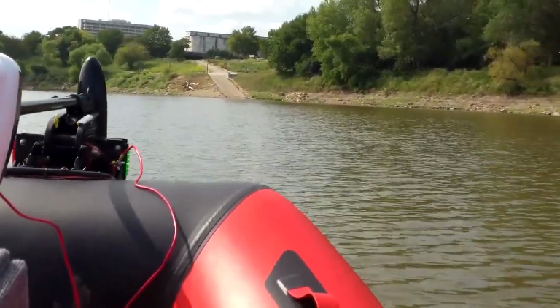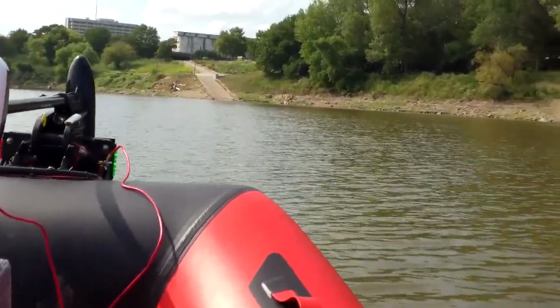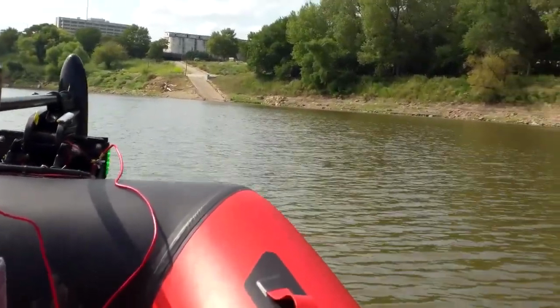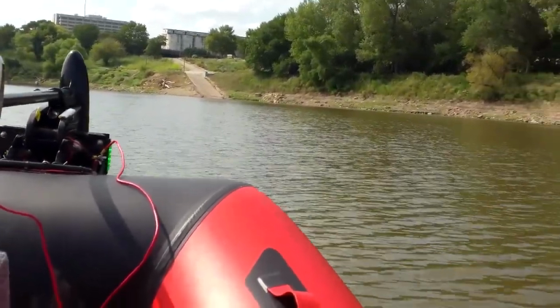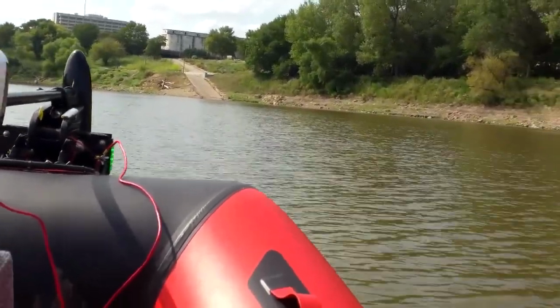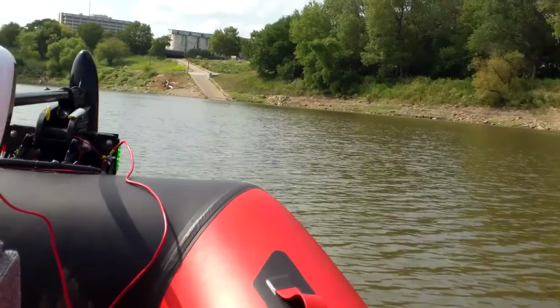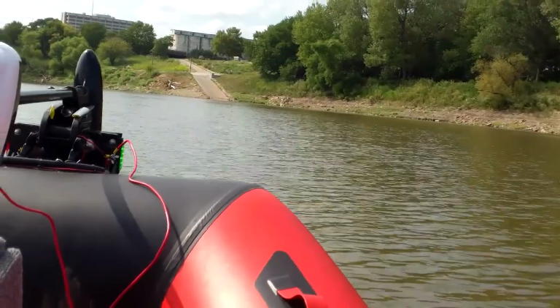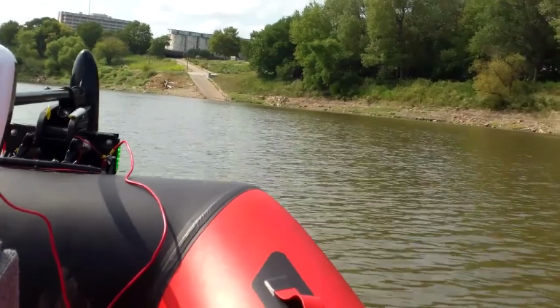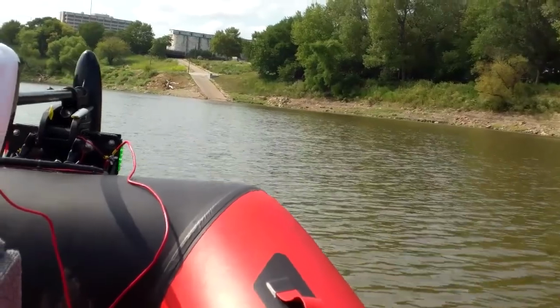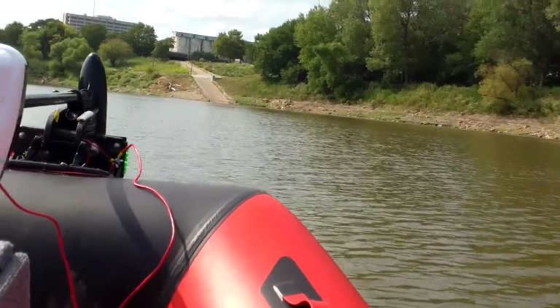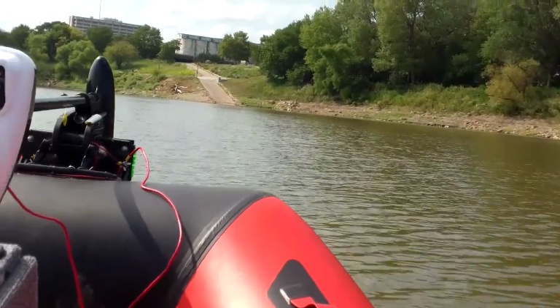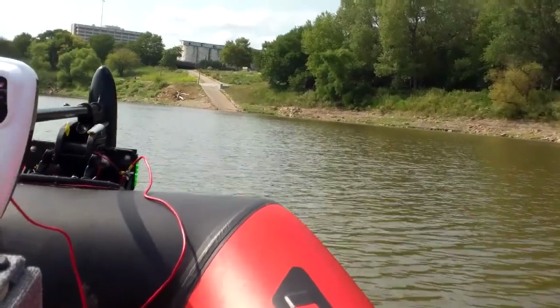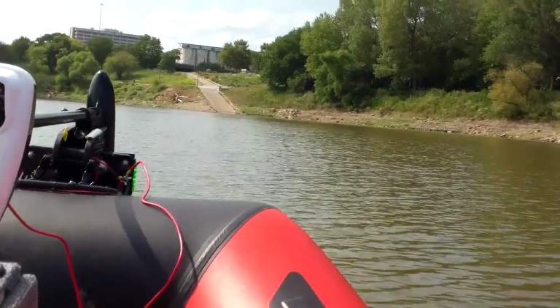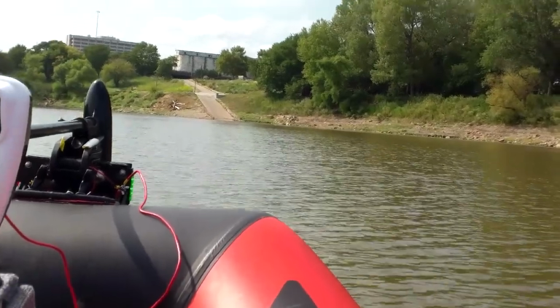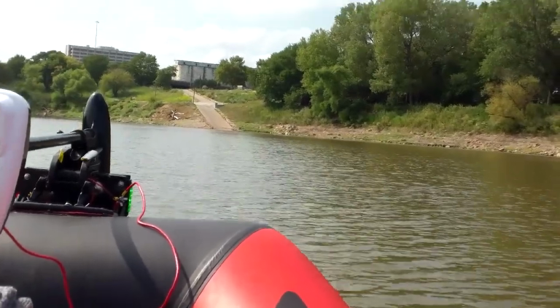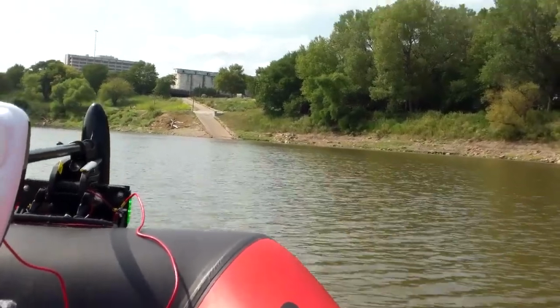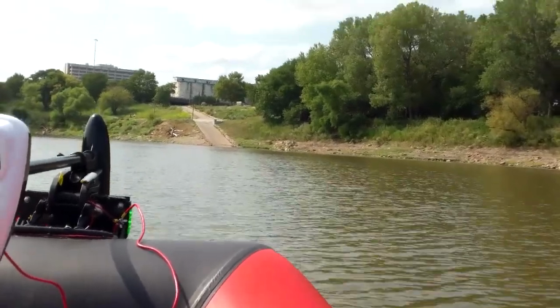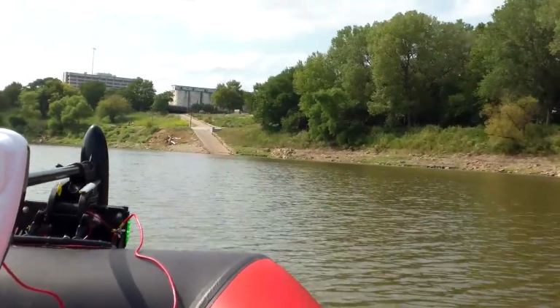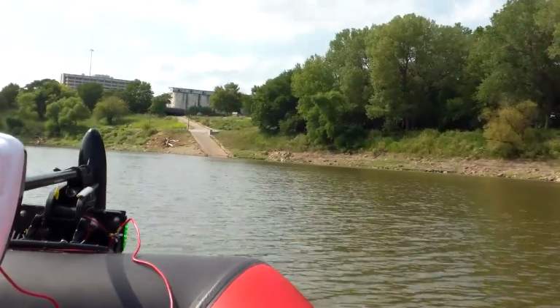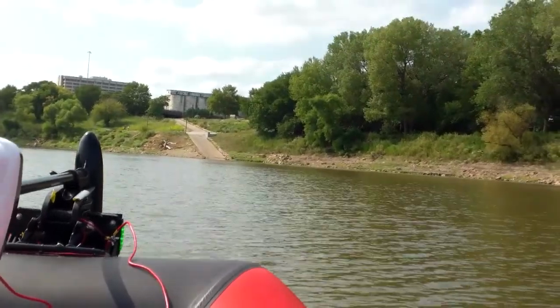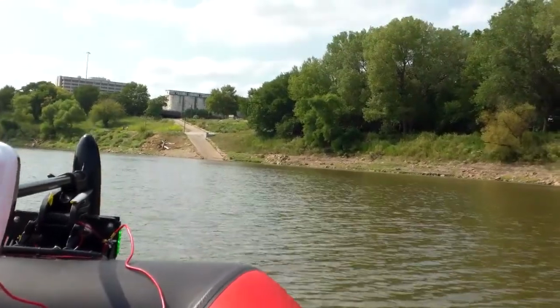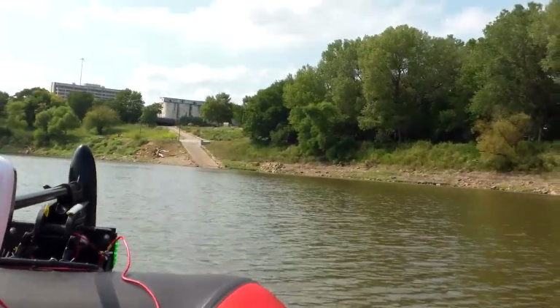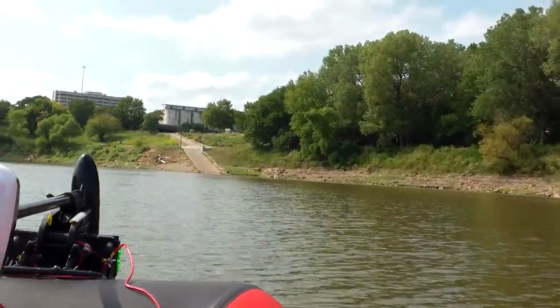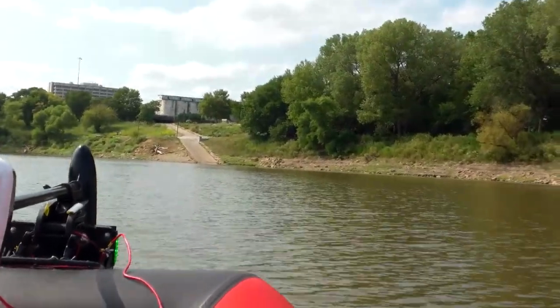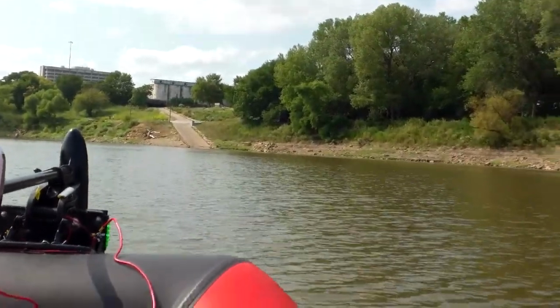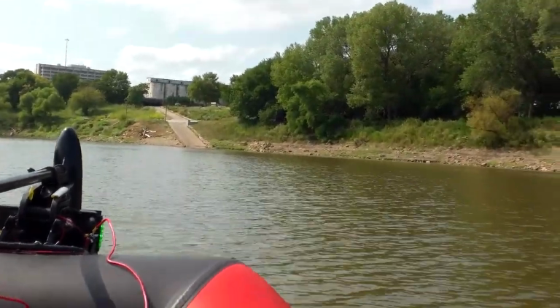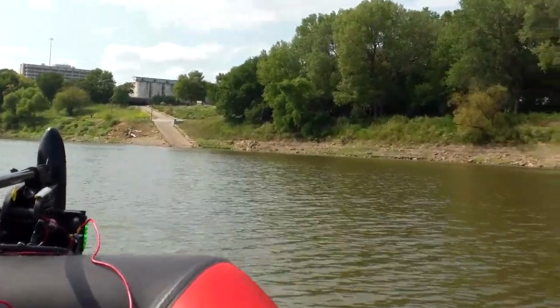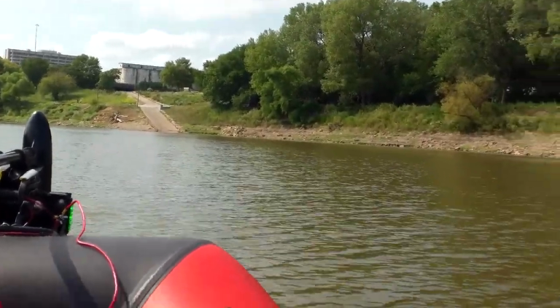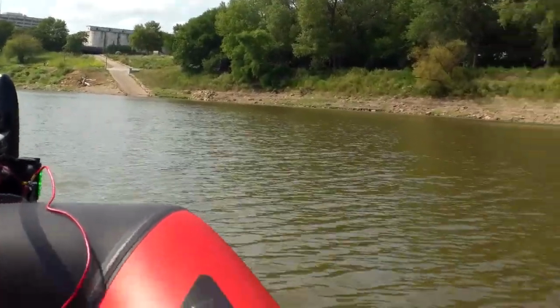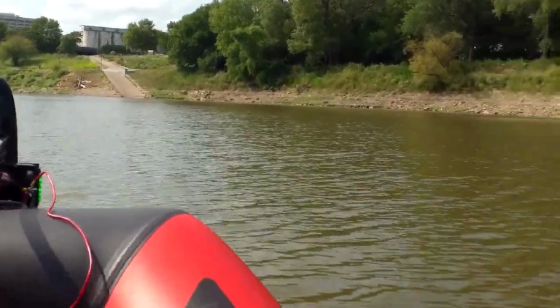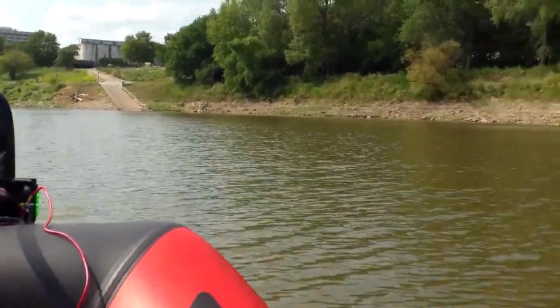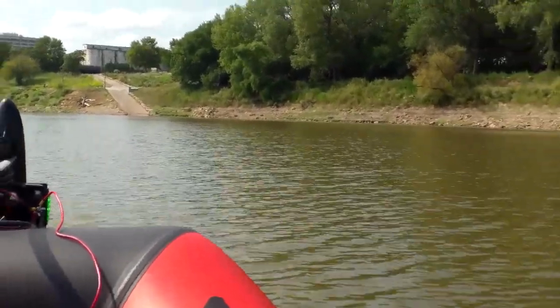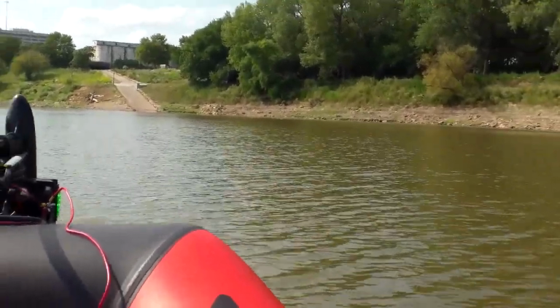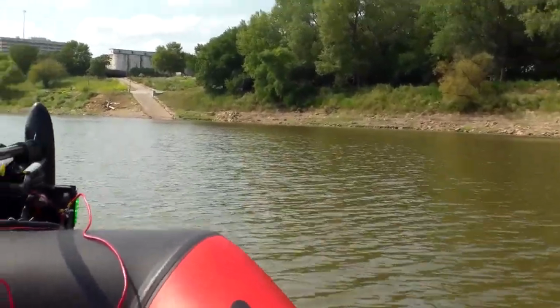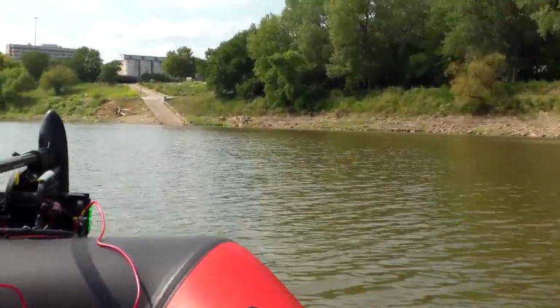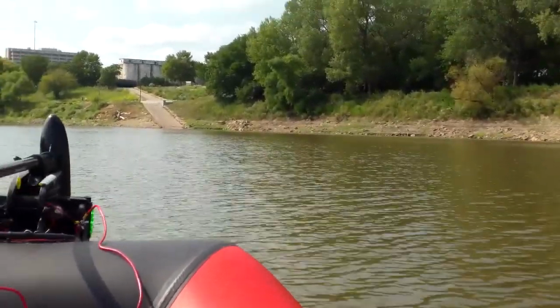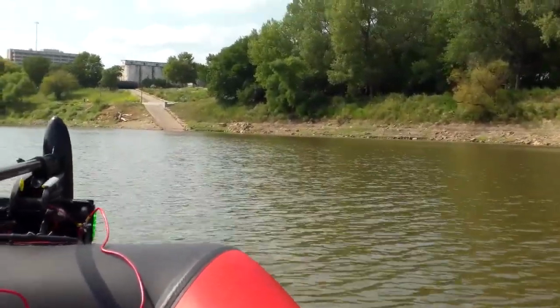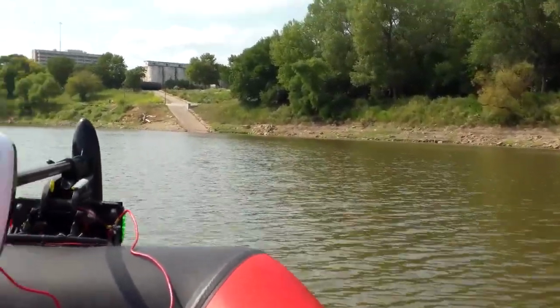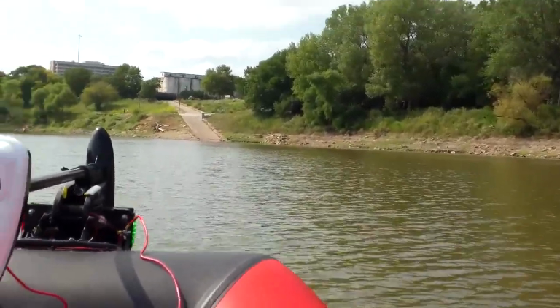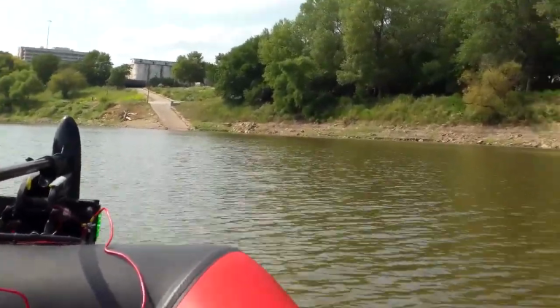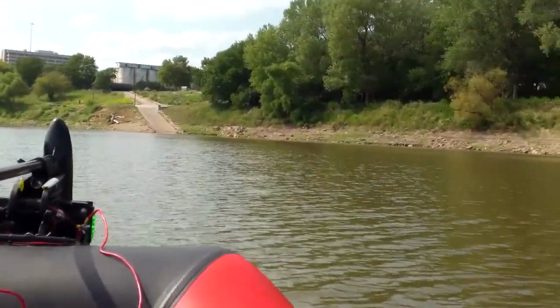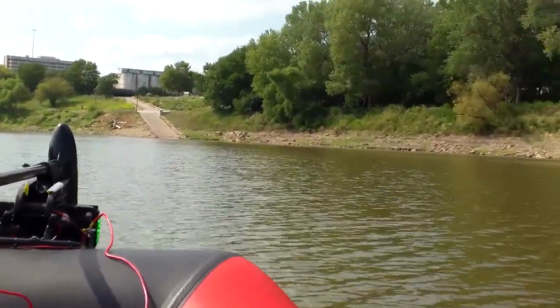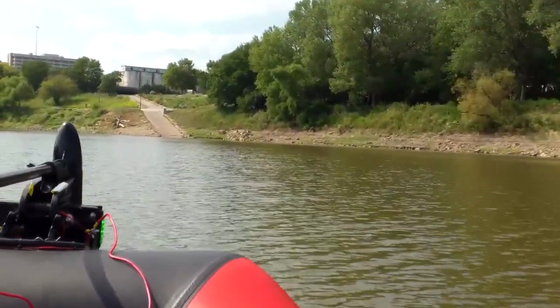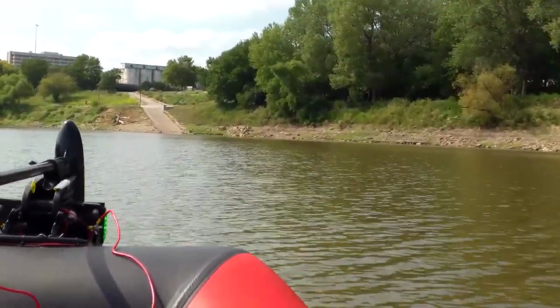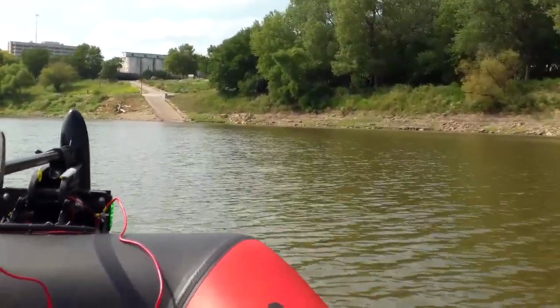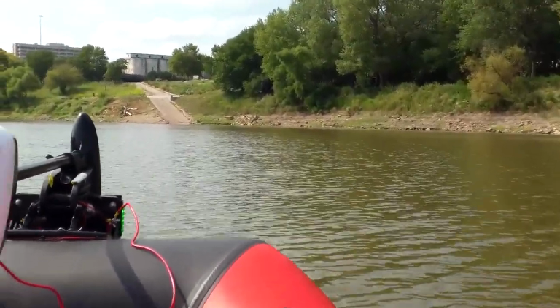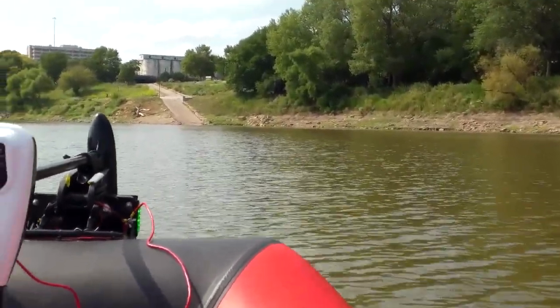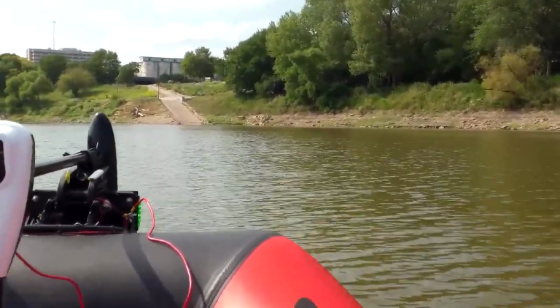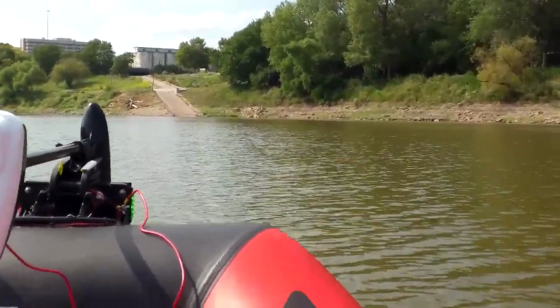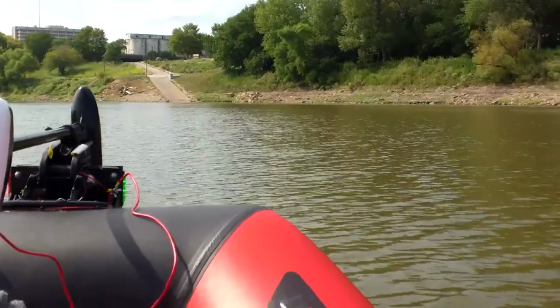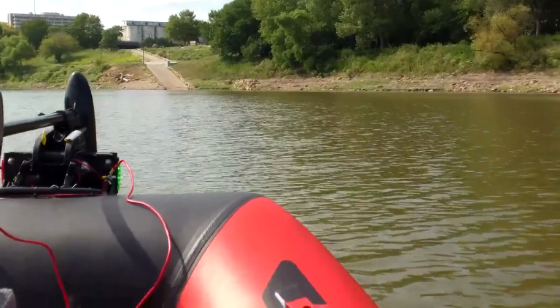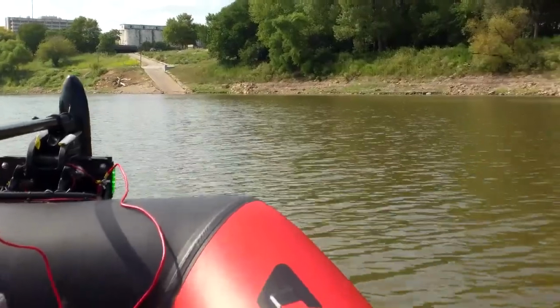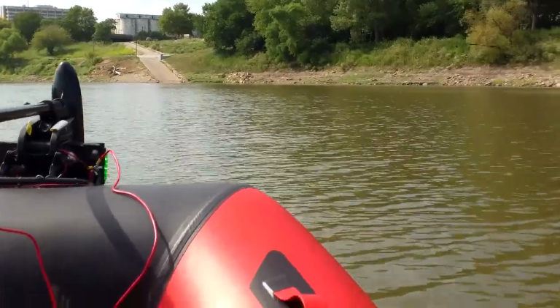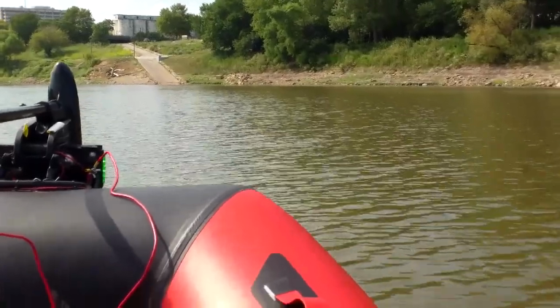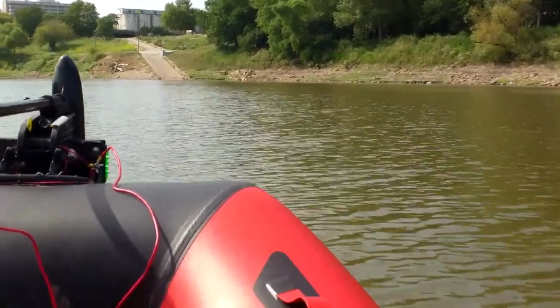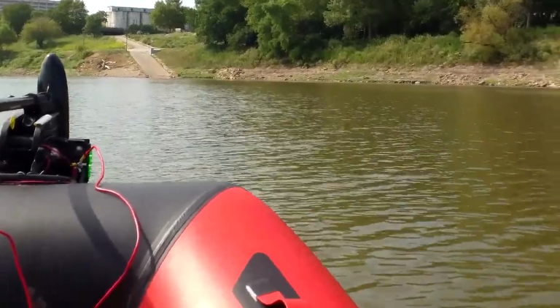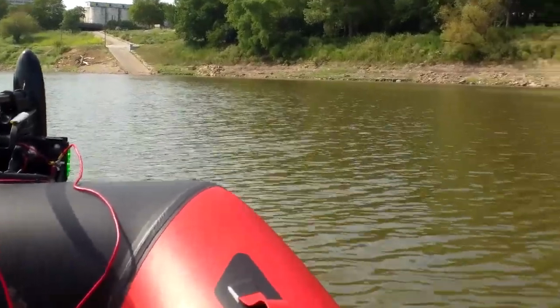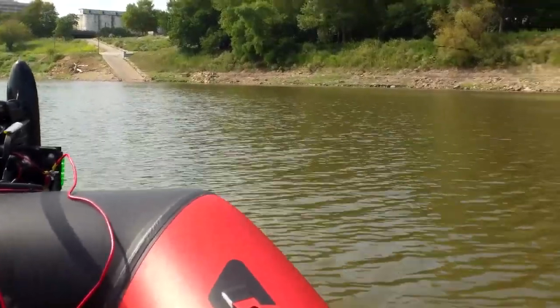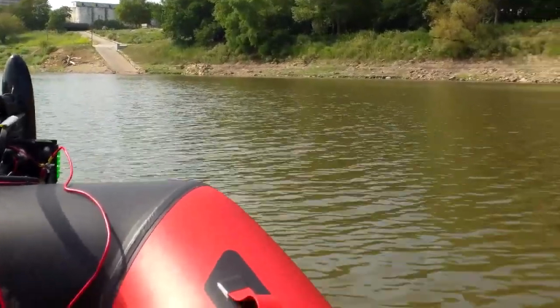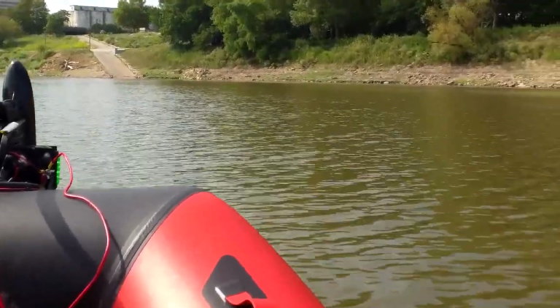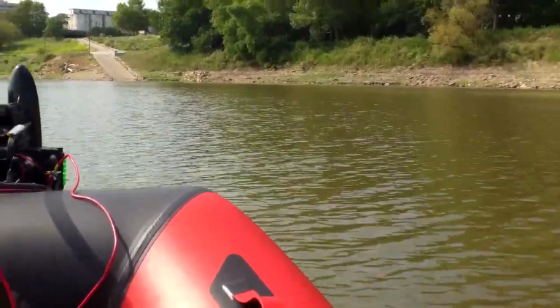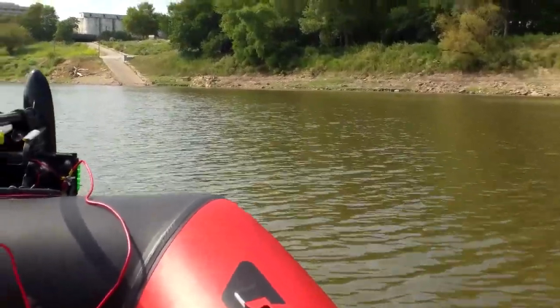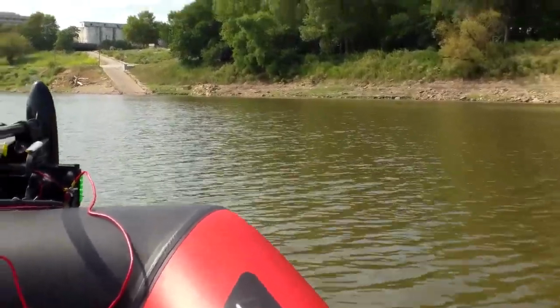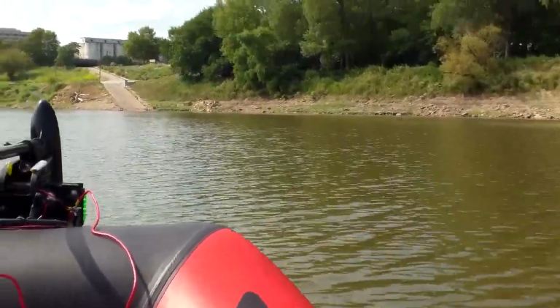As the journey concludes you'll see the boat ramp up there on the right side of the frame — it's just one of many boat ramps that the state of Kansas maintains on the Kansas River.